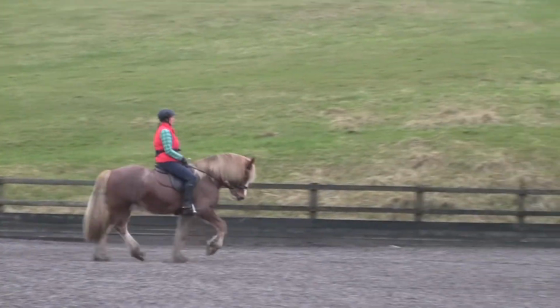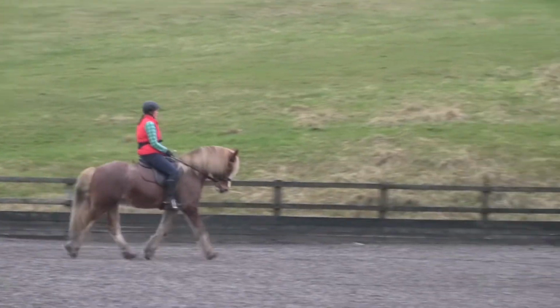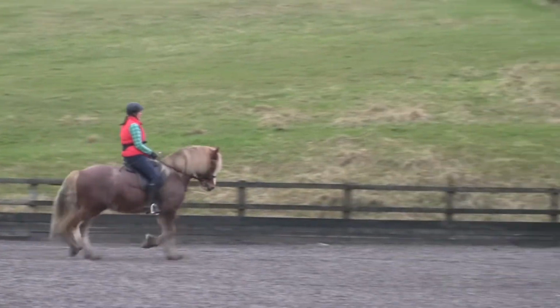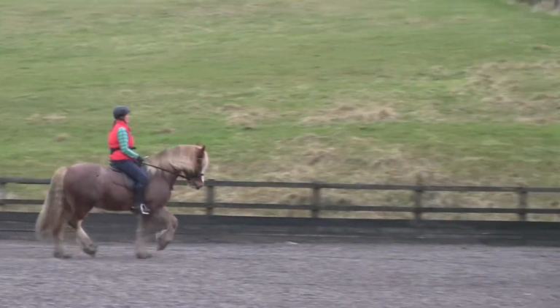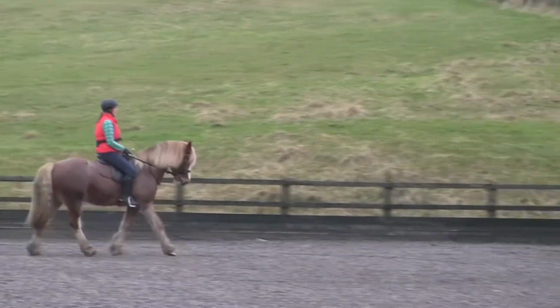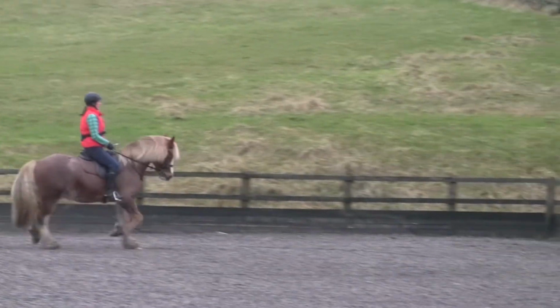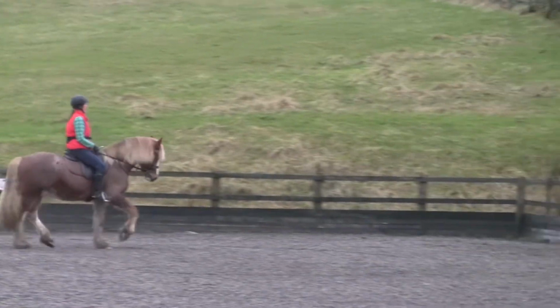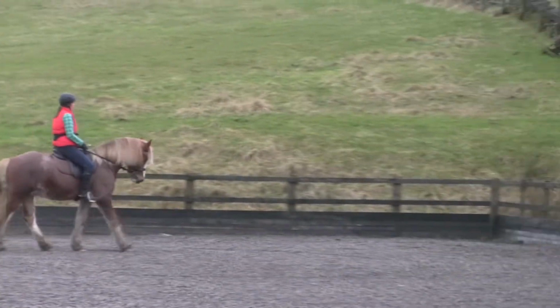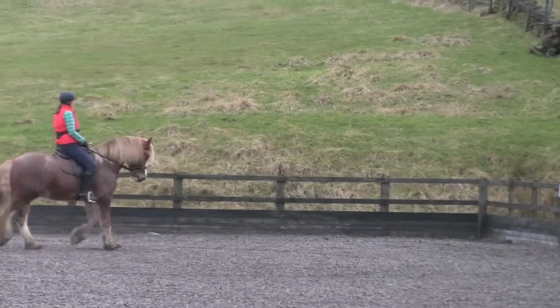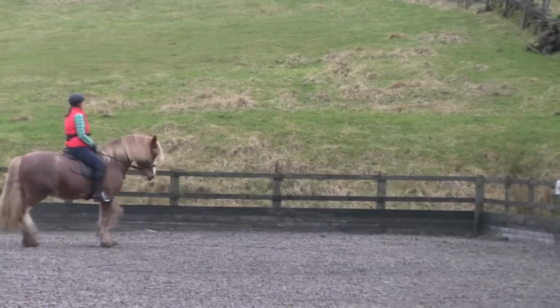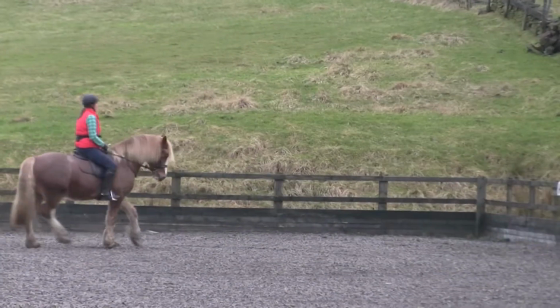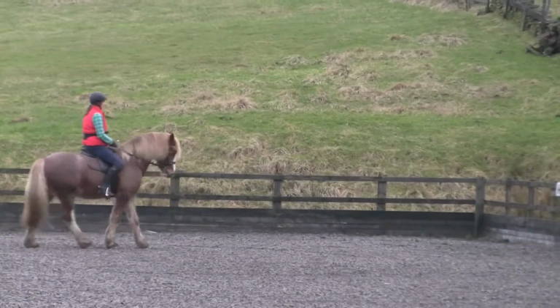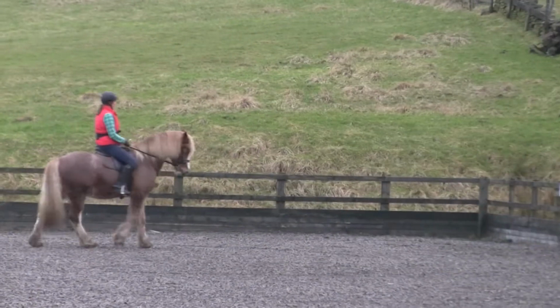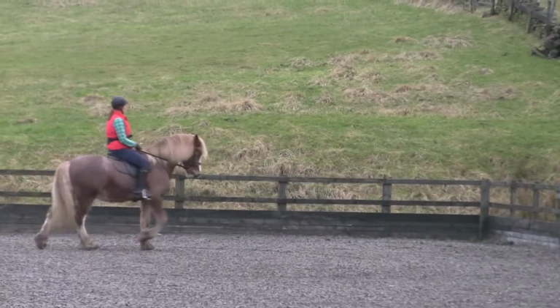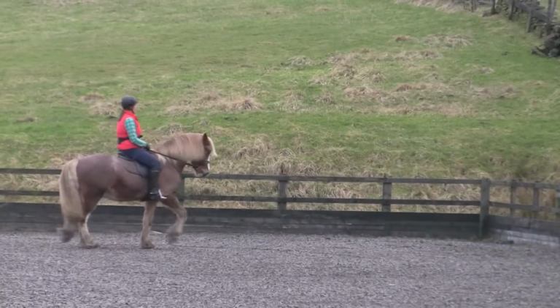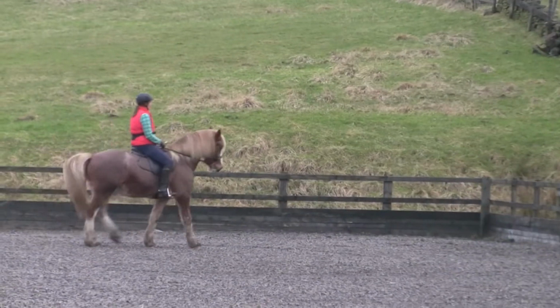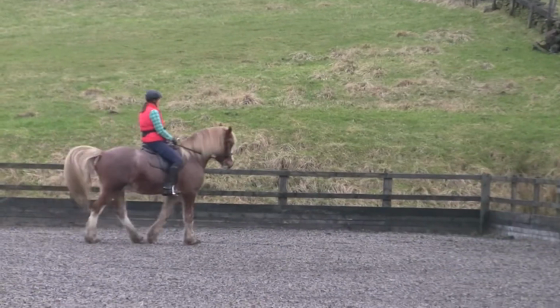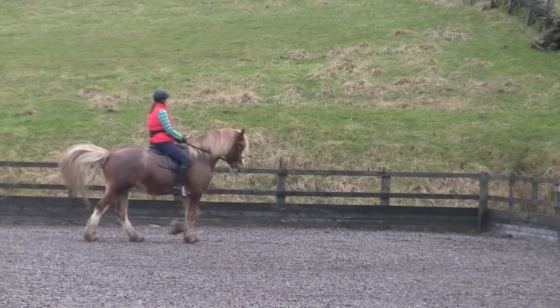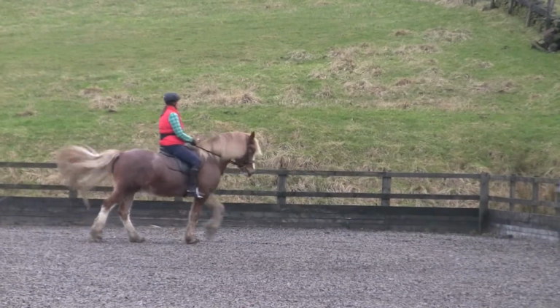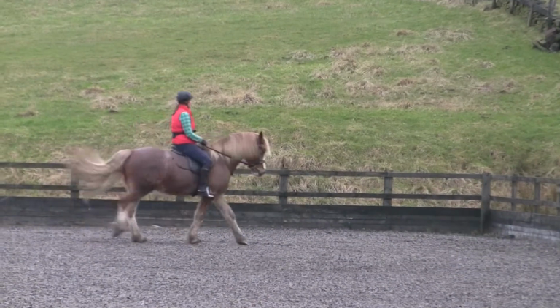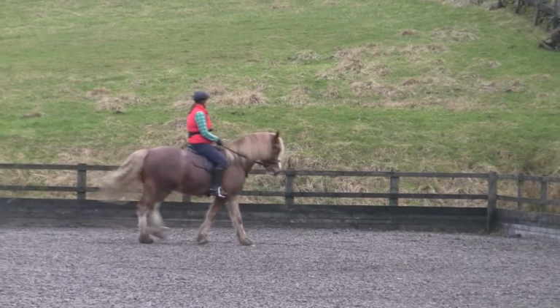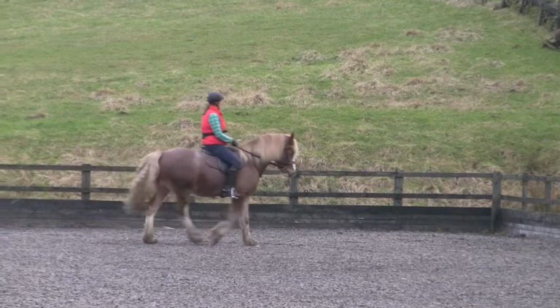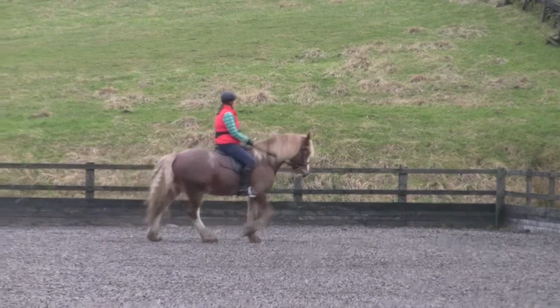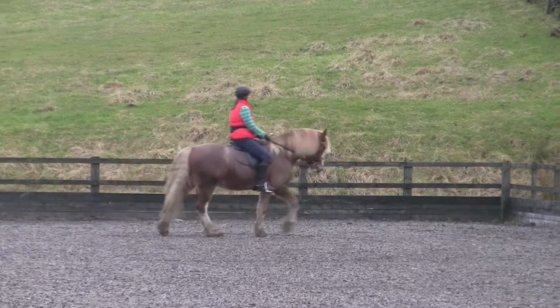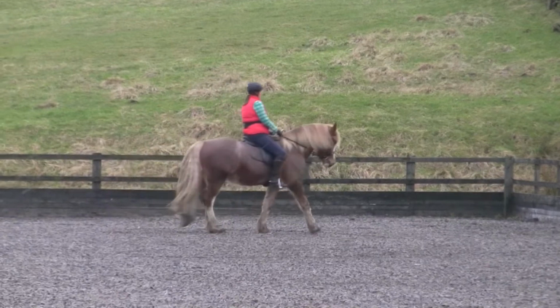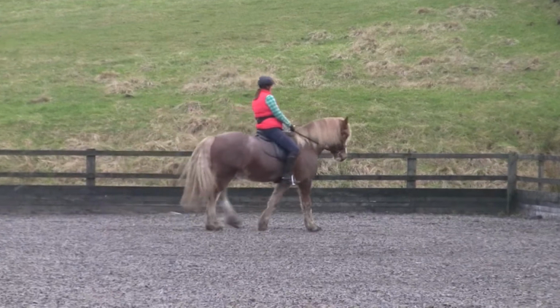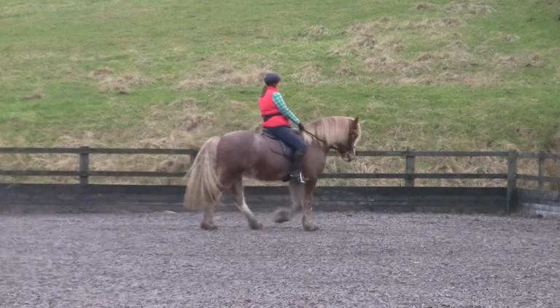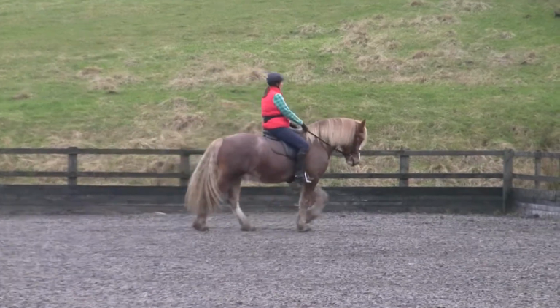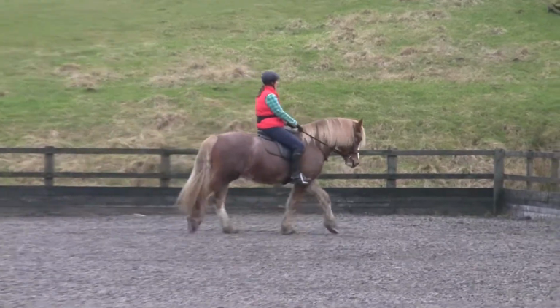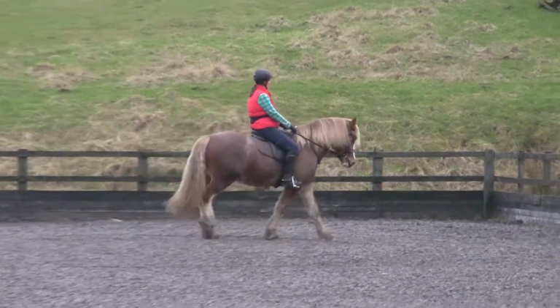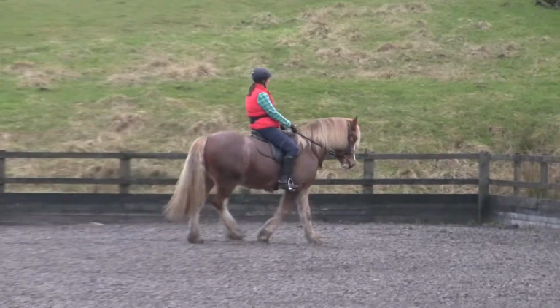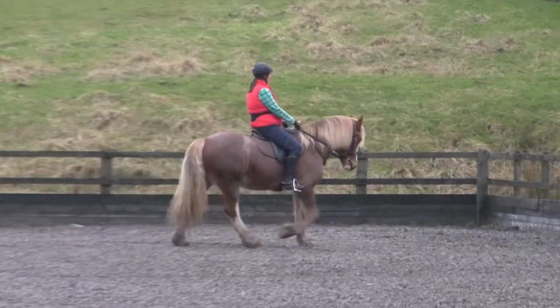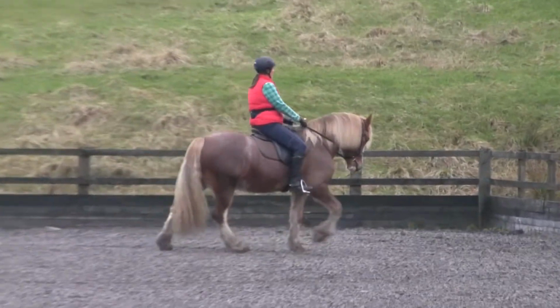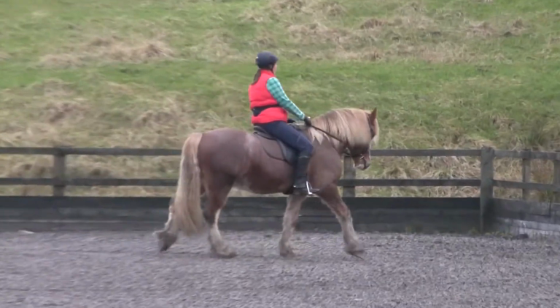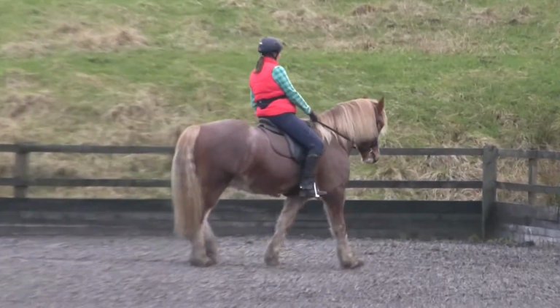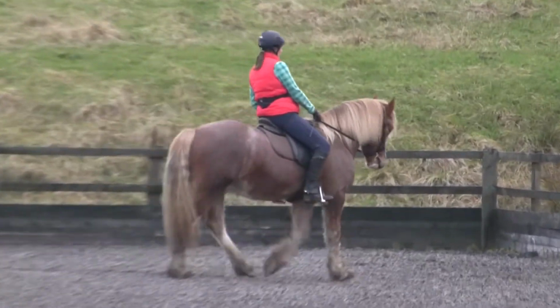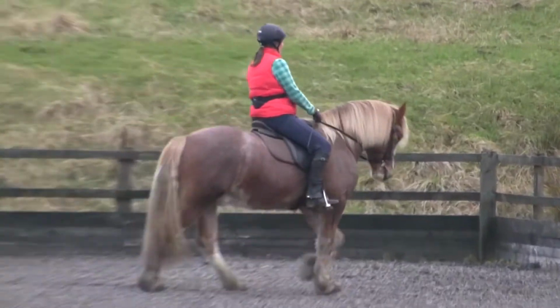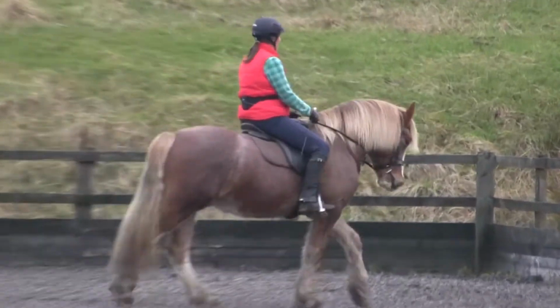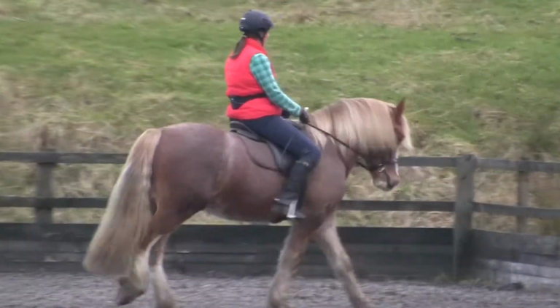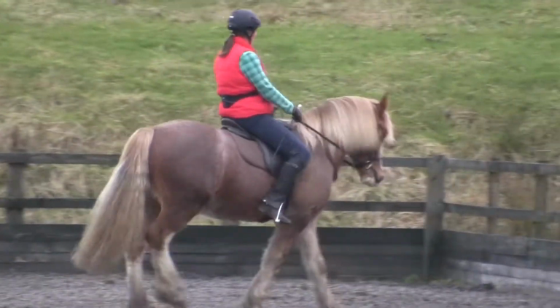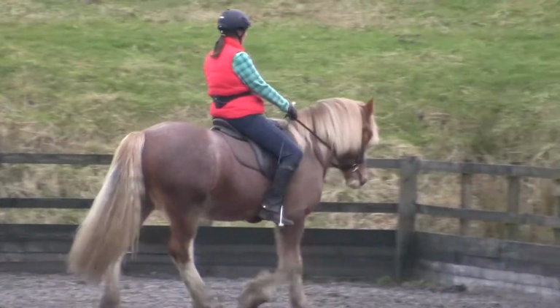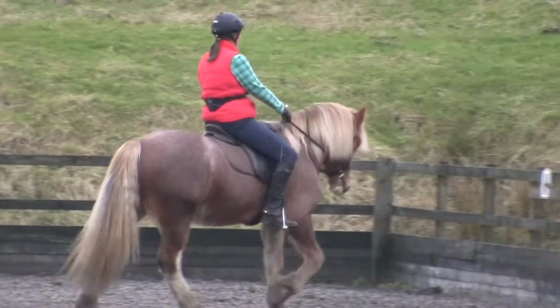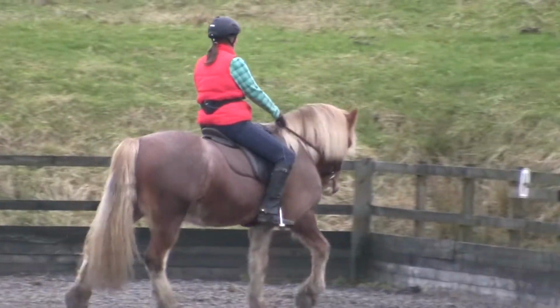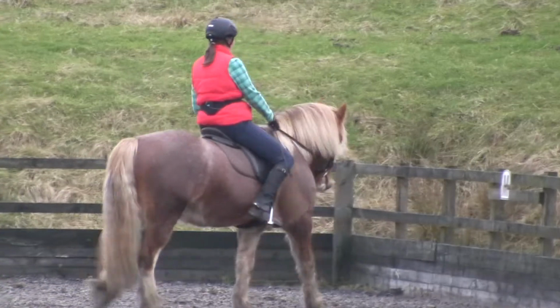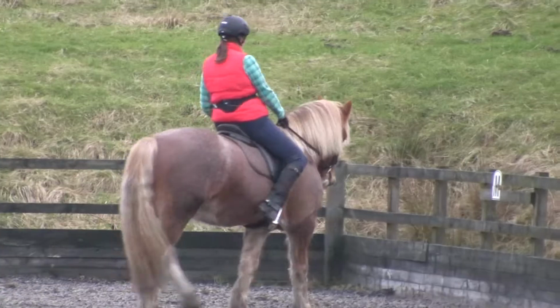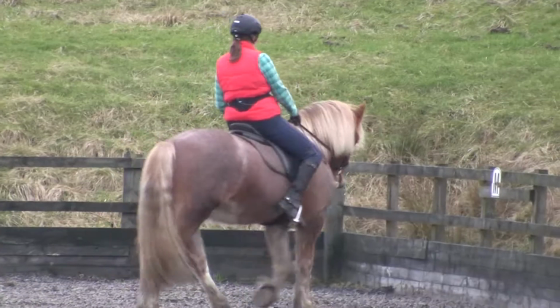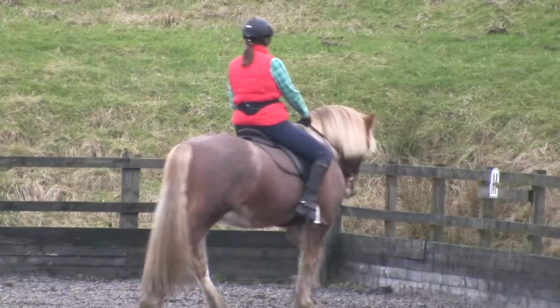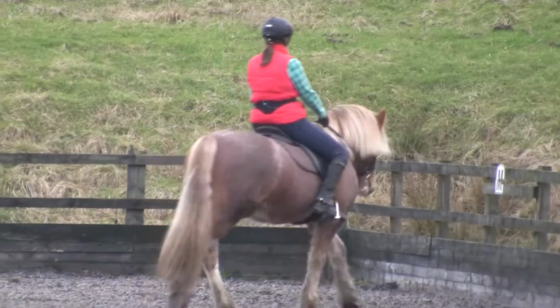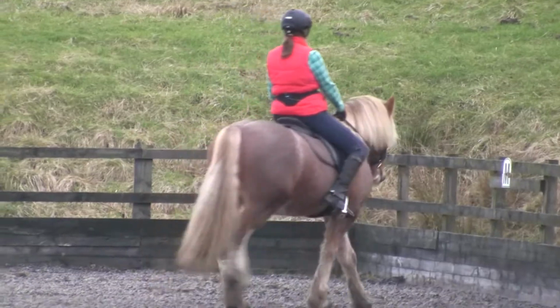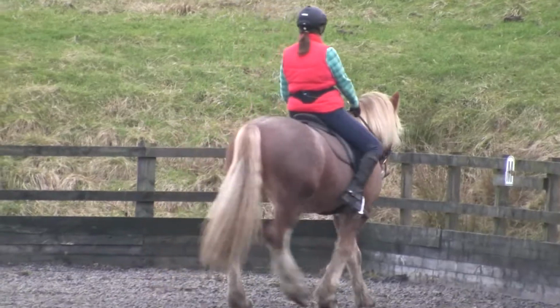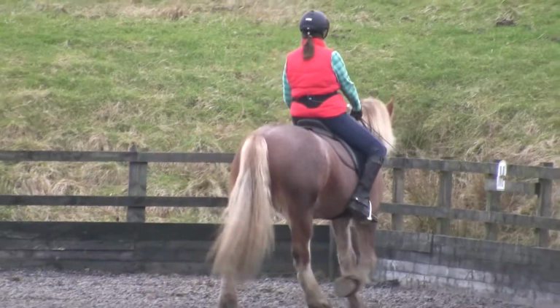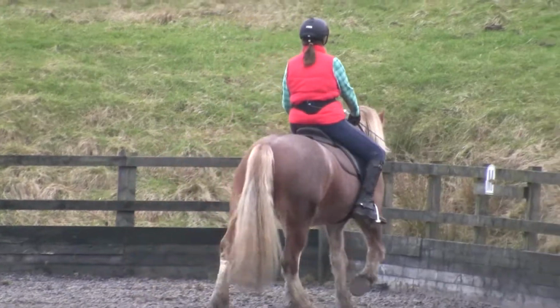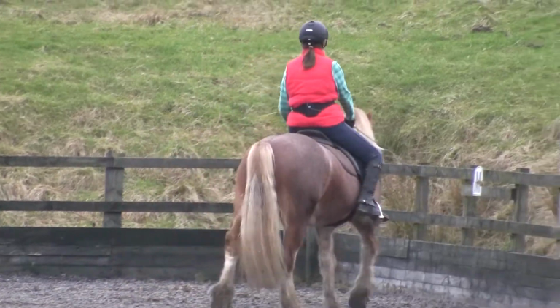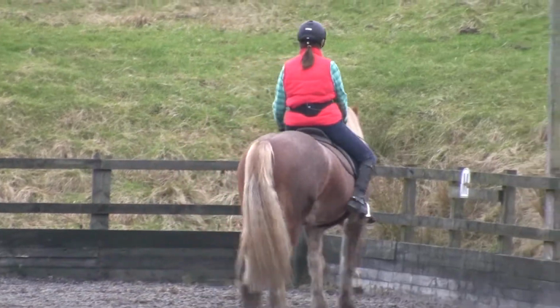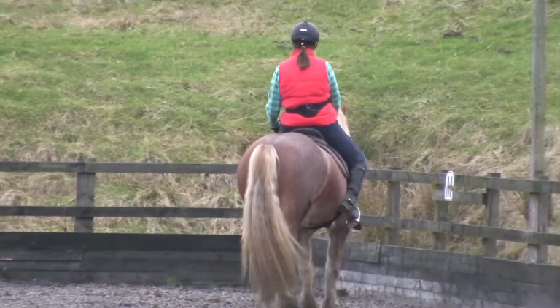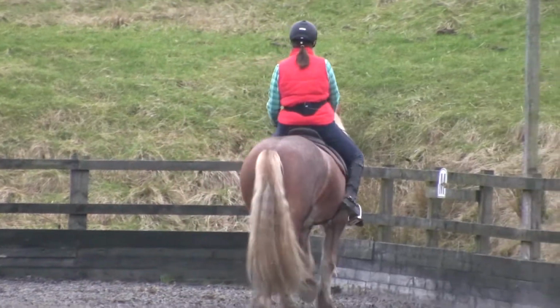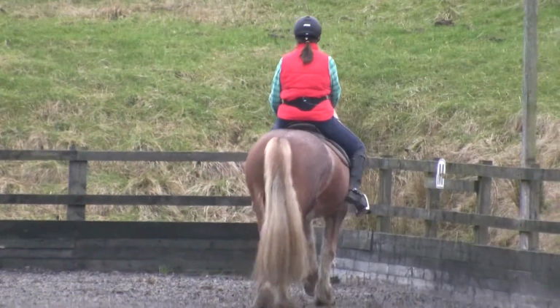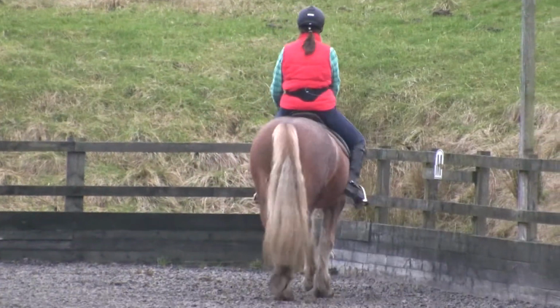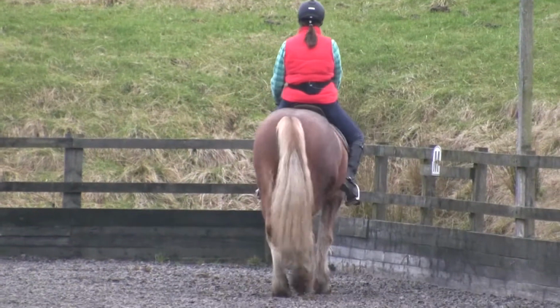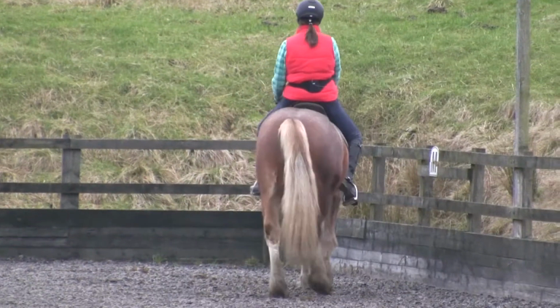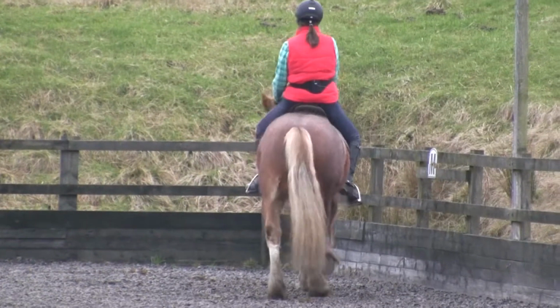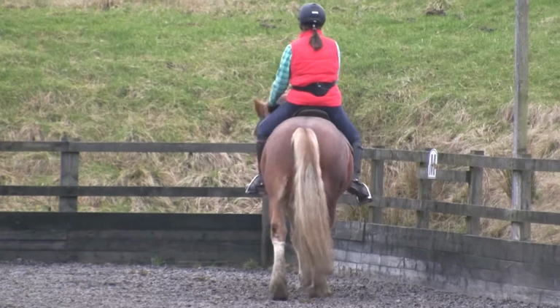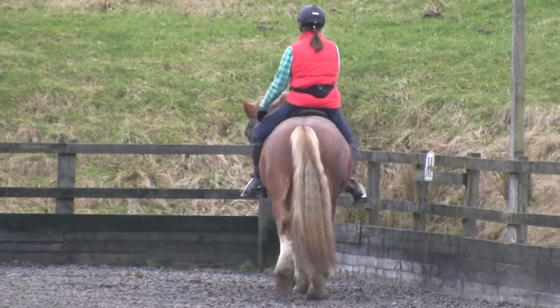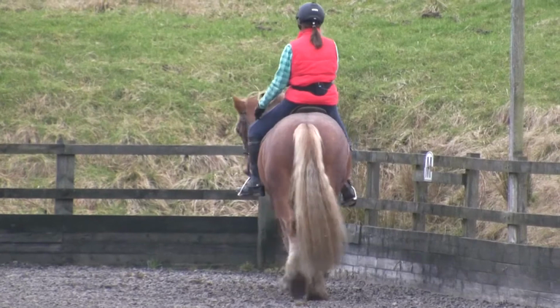Forward into it. Forward. Forward. Well done. That's a better length of neck than that downward transition. Then make it more subtle.